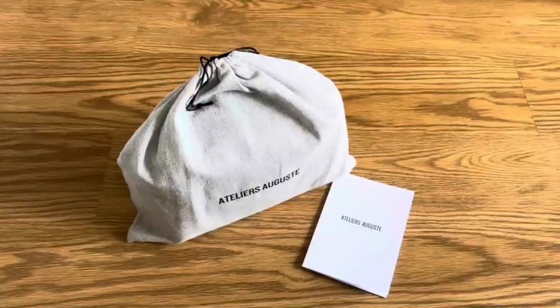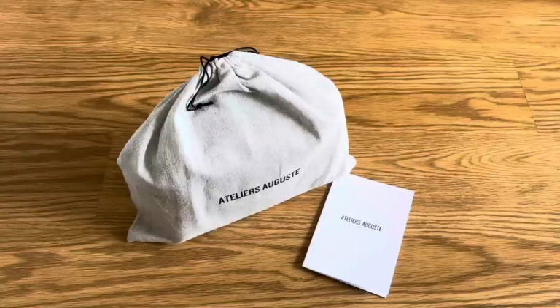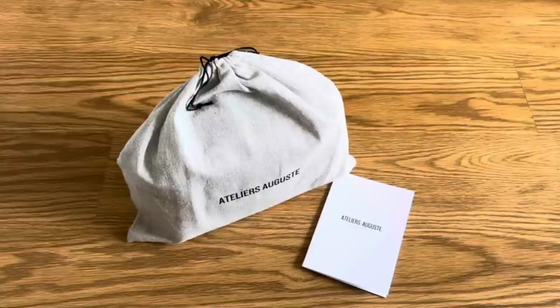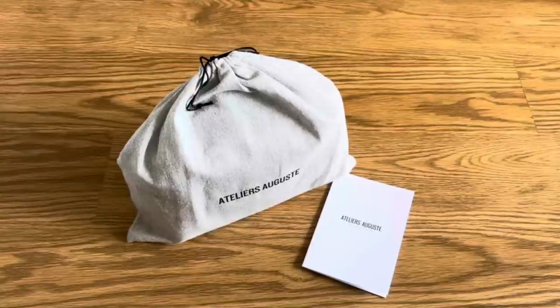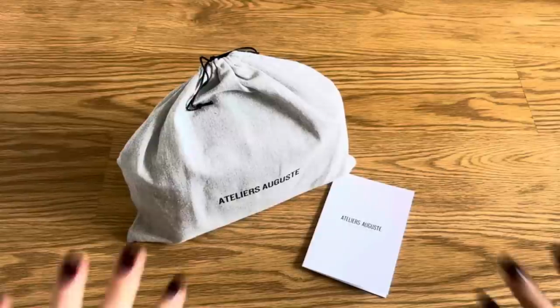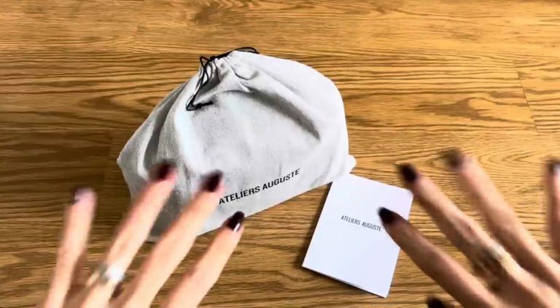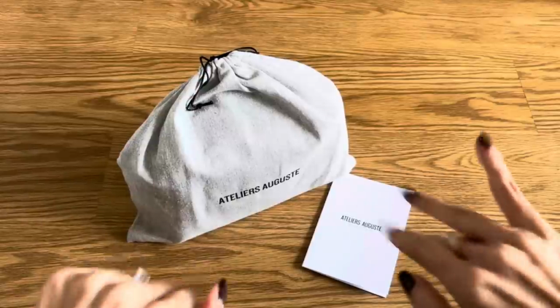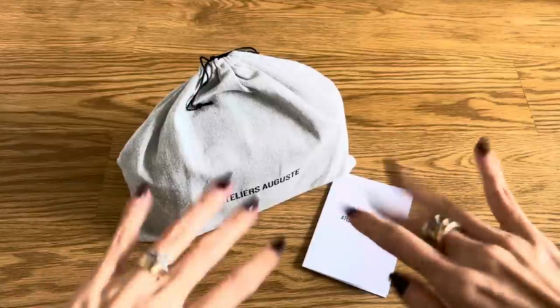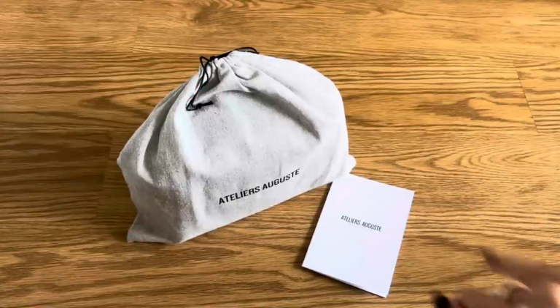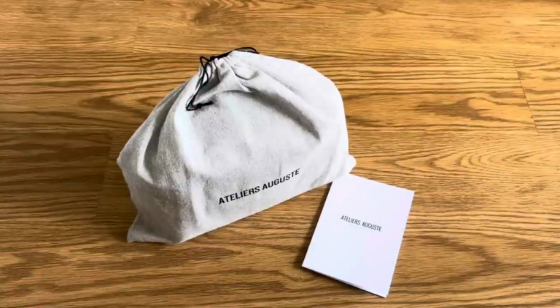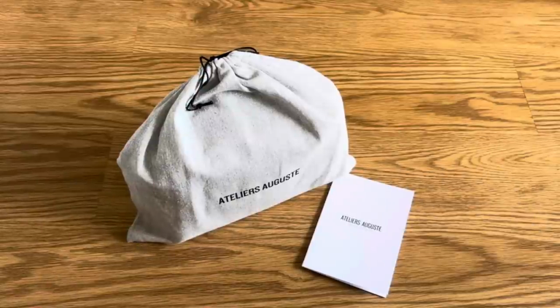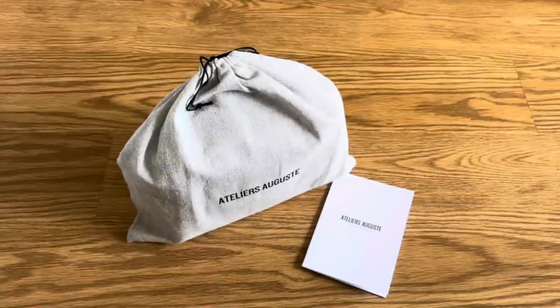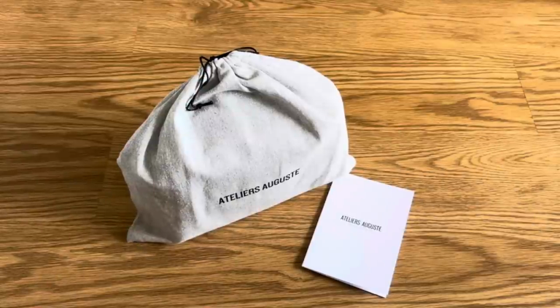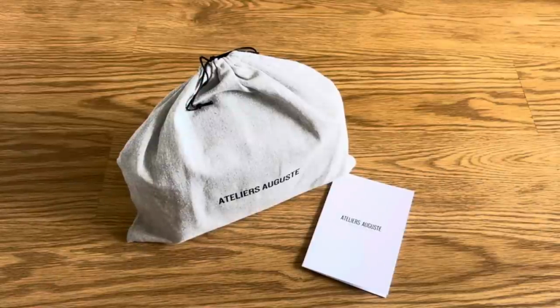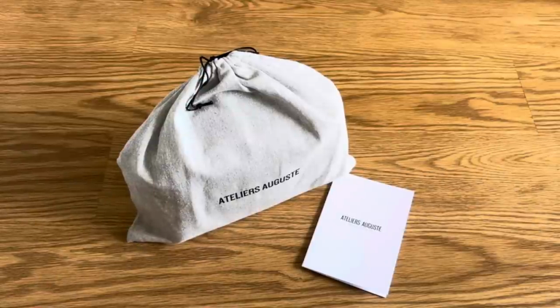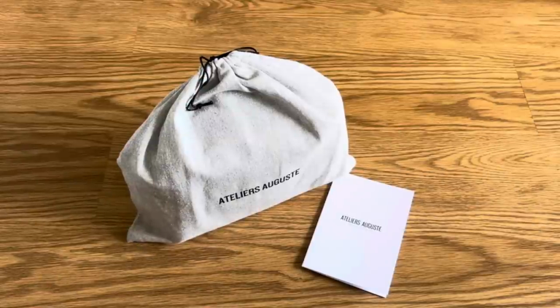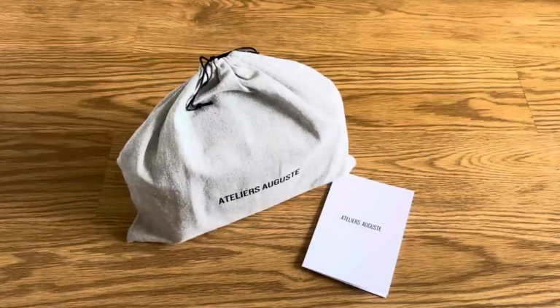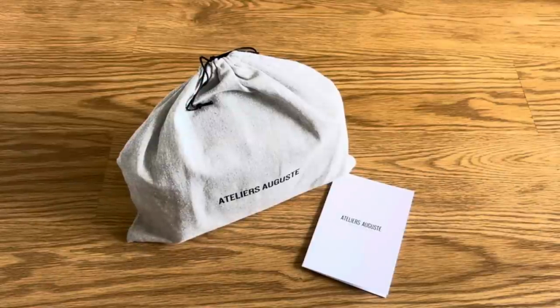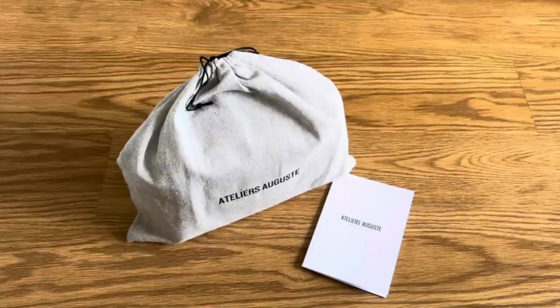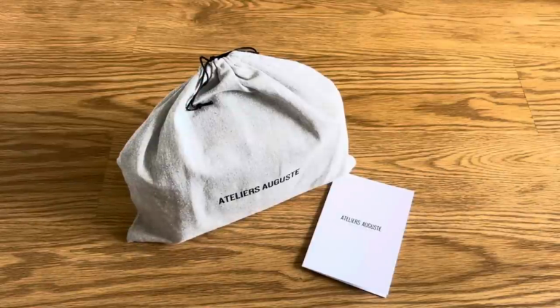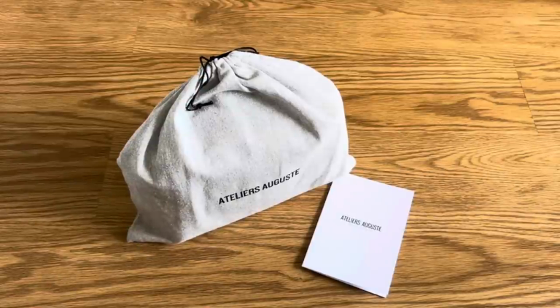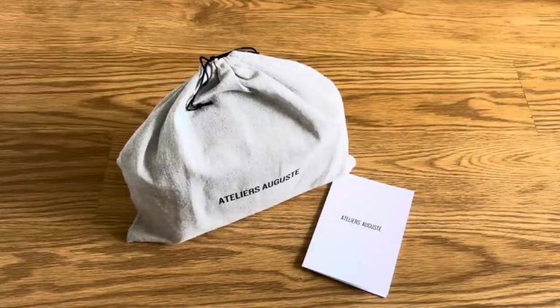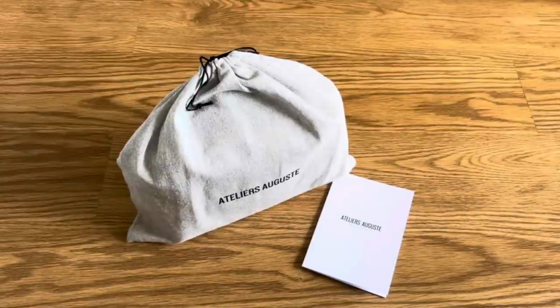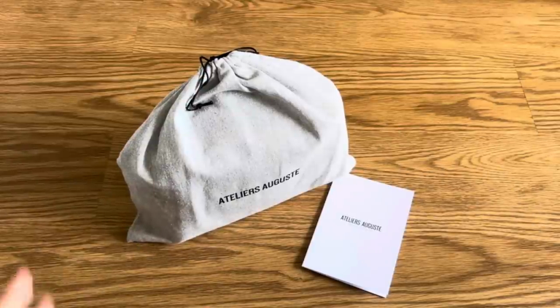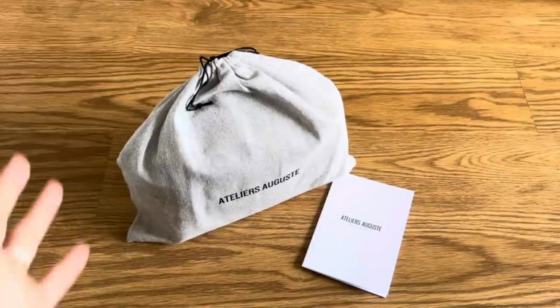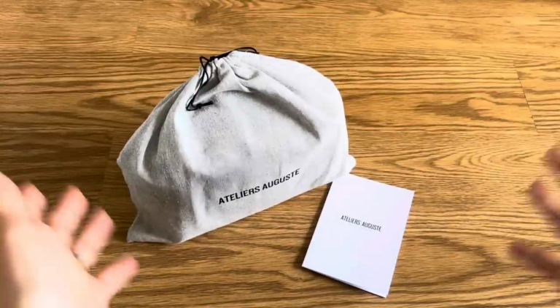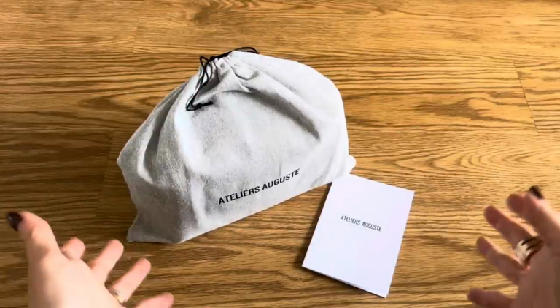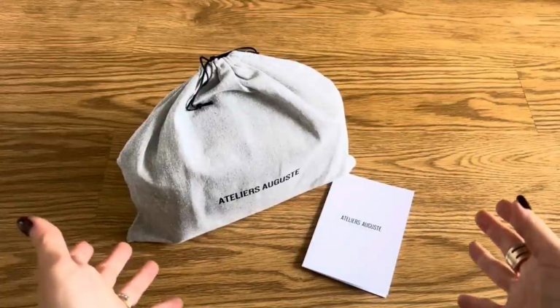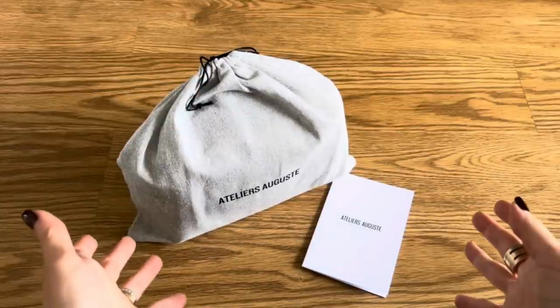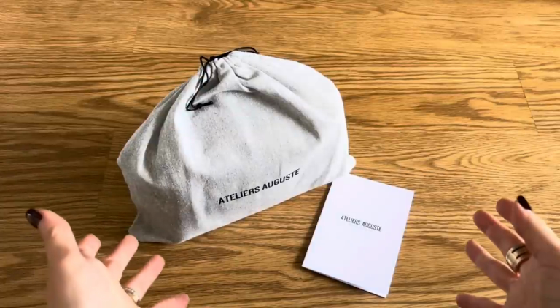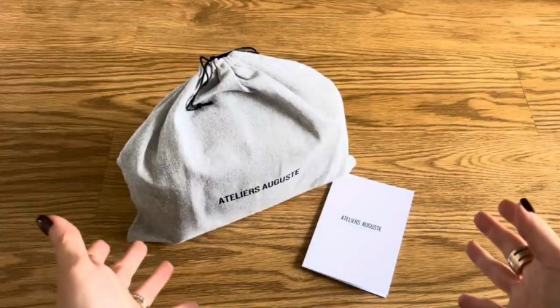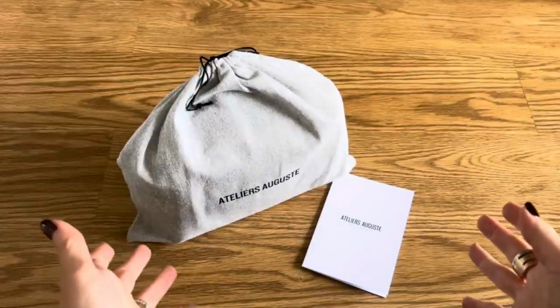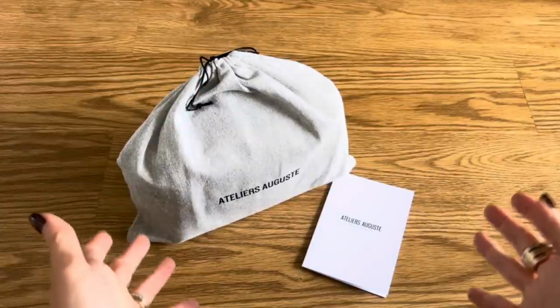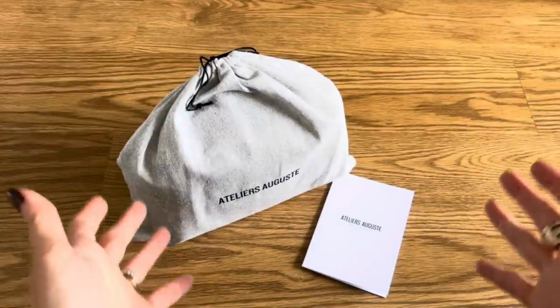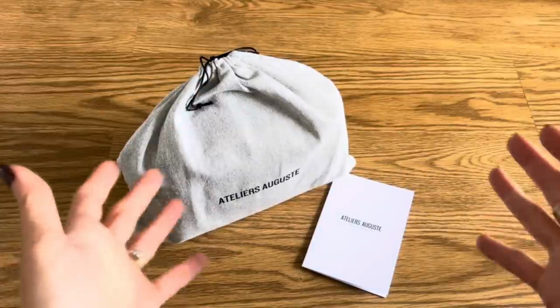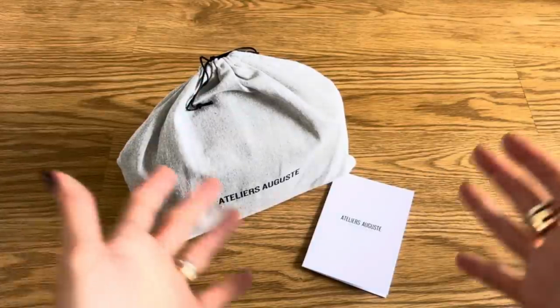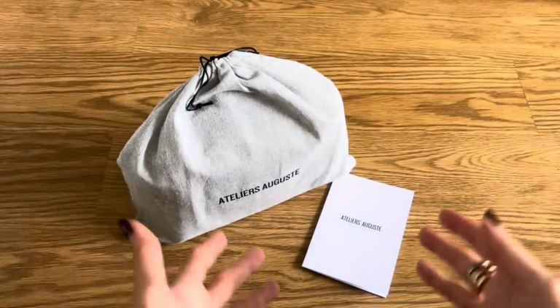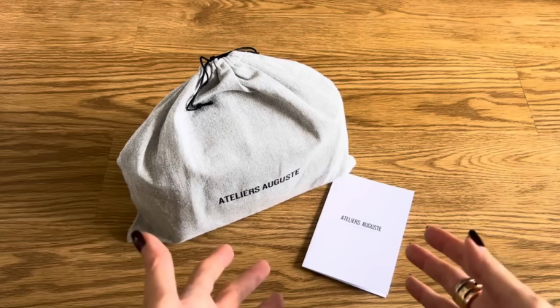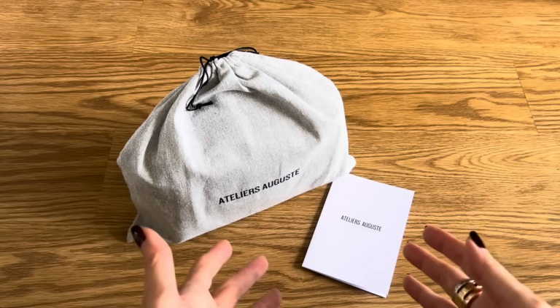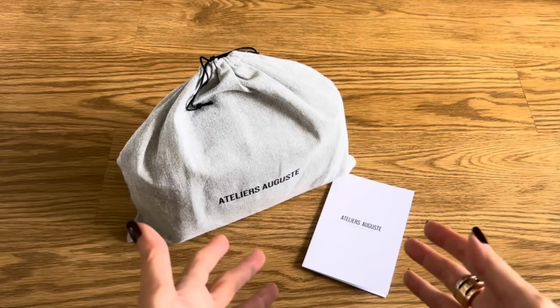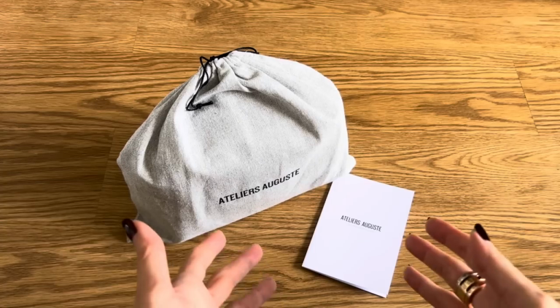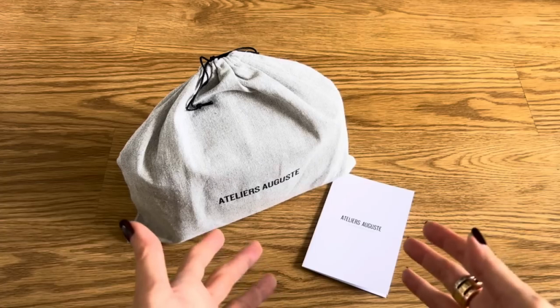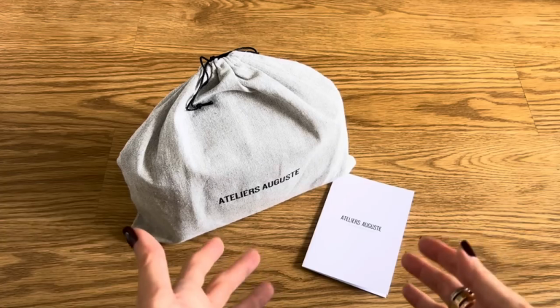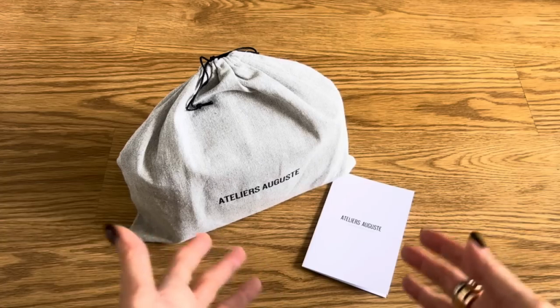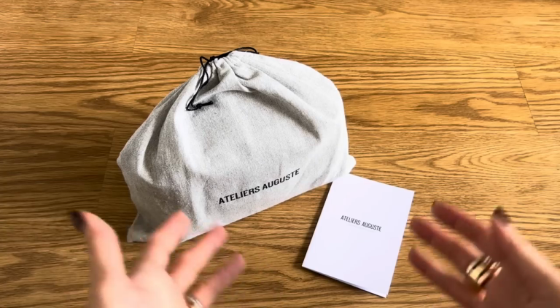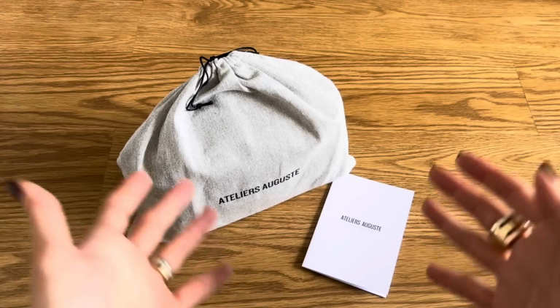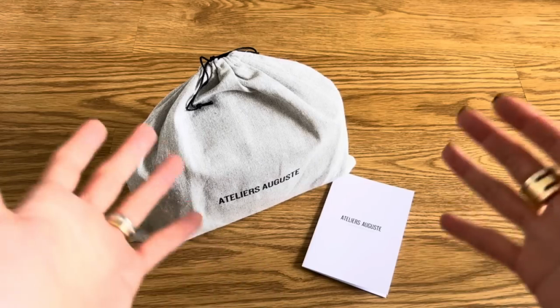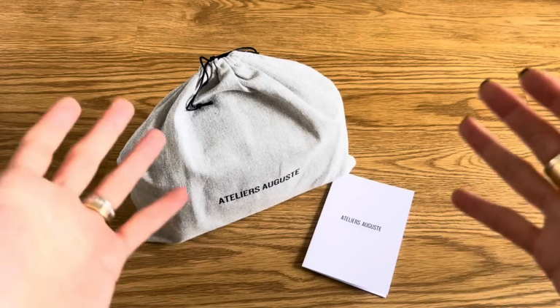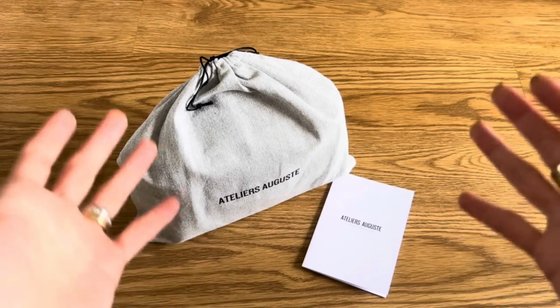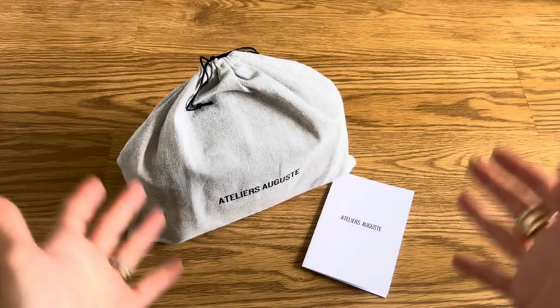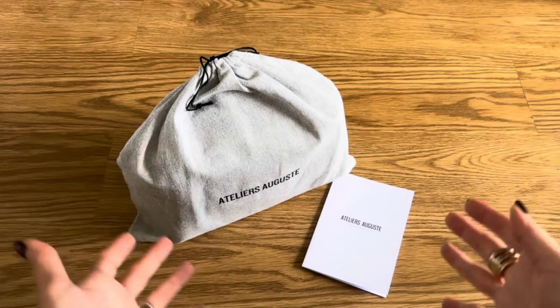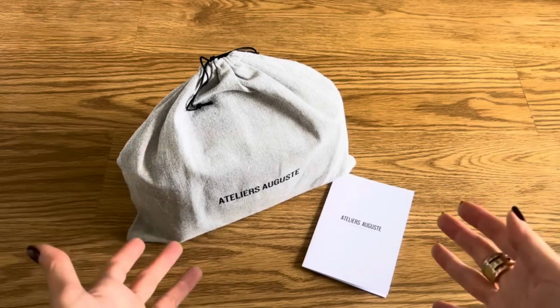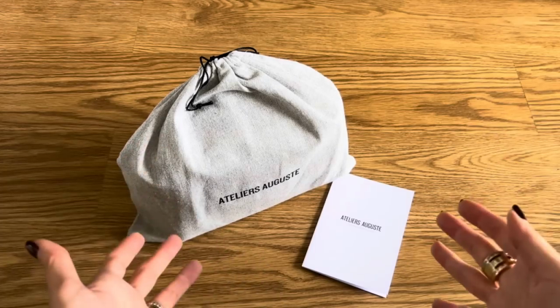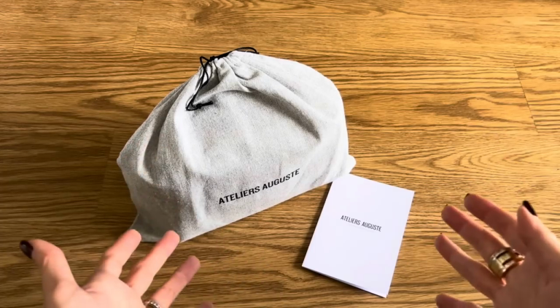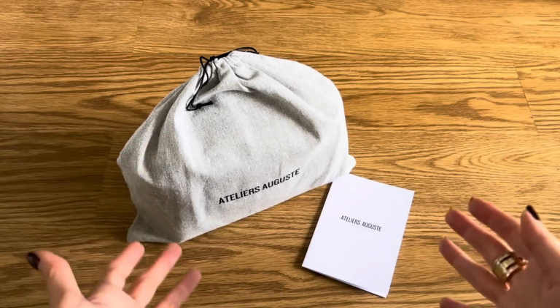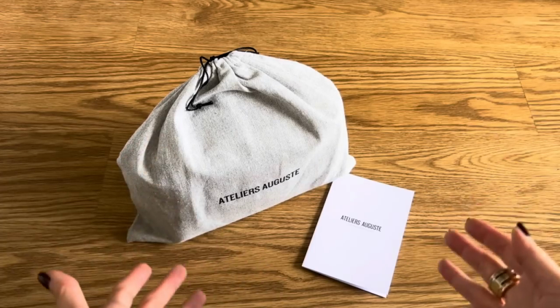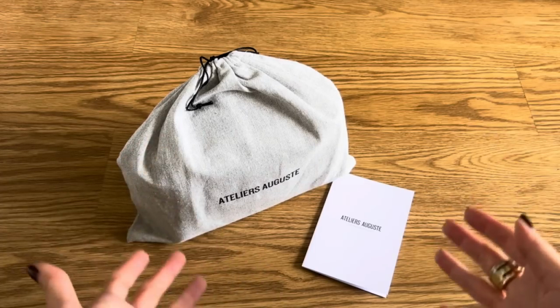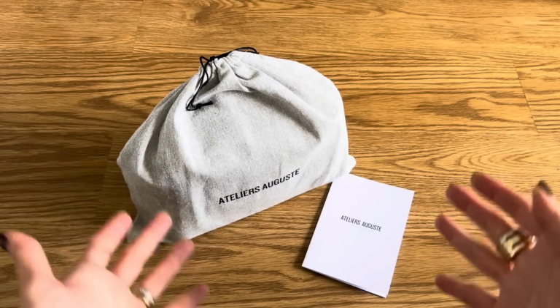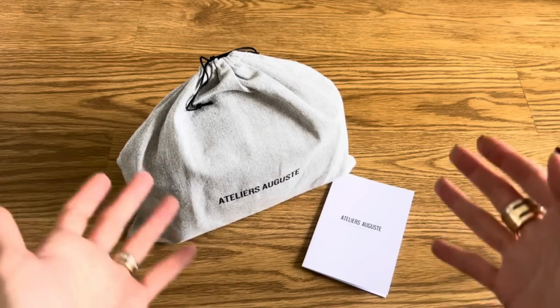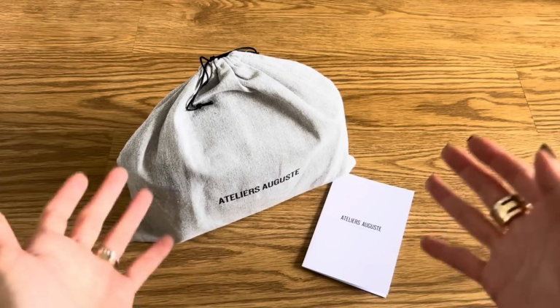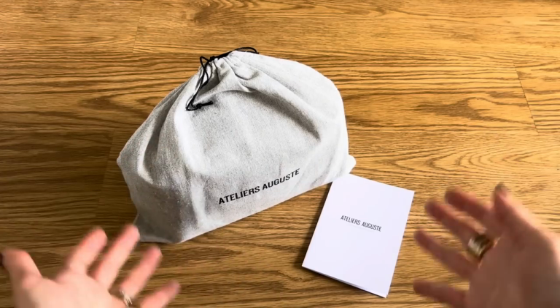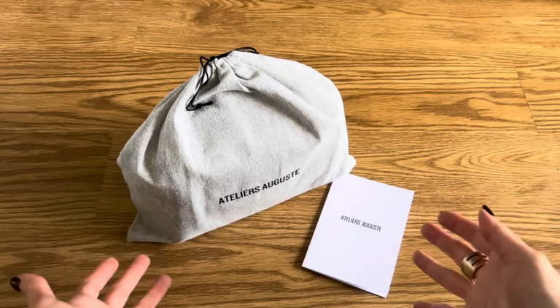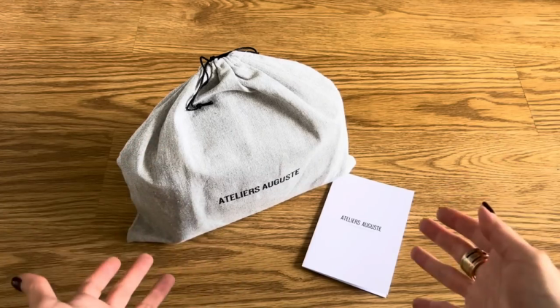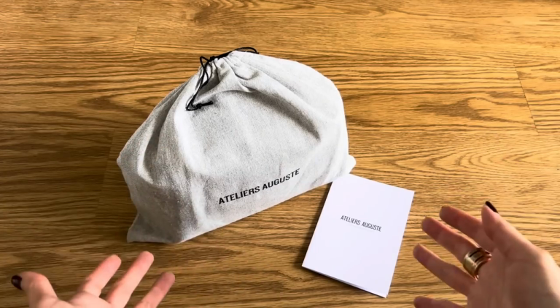Hi everyone, welcome back to my channel. In today's video, I'm going to introduce to you a new brand and a new handbag.